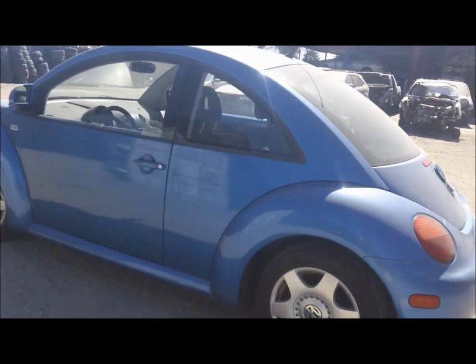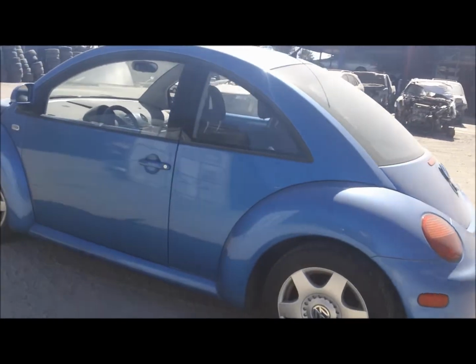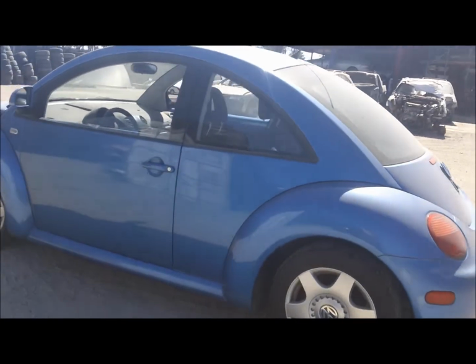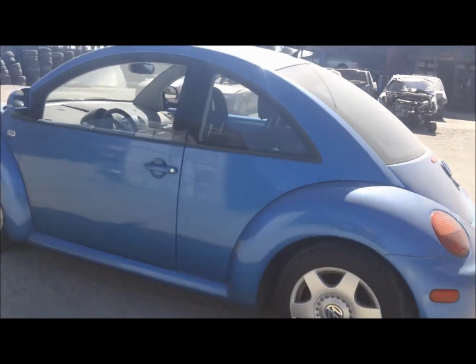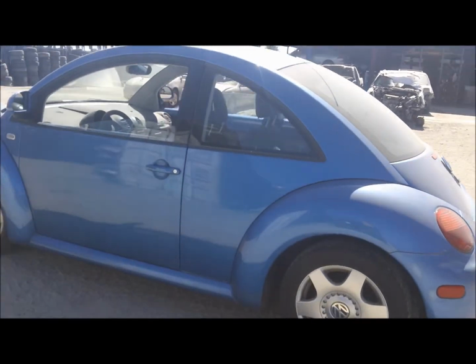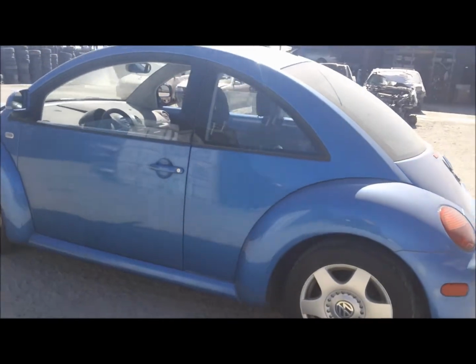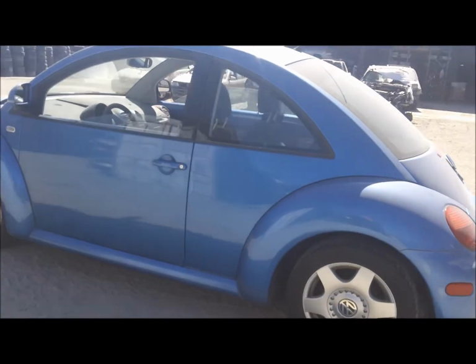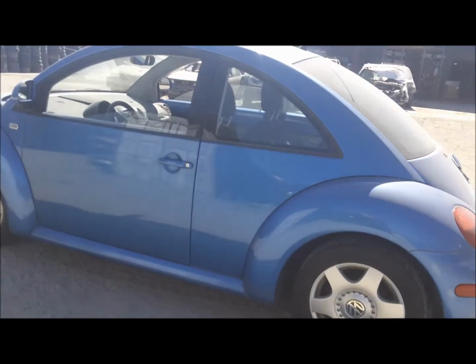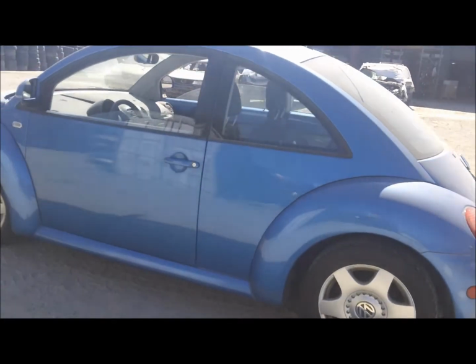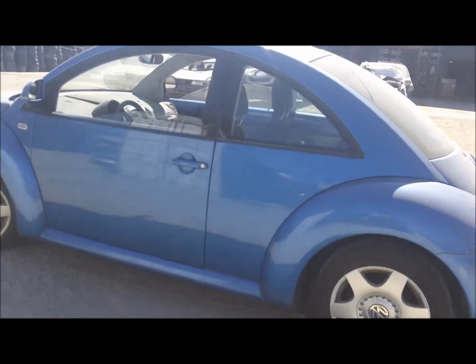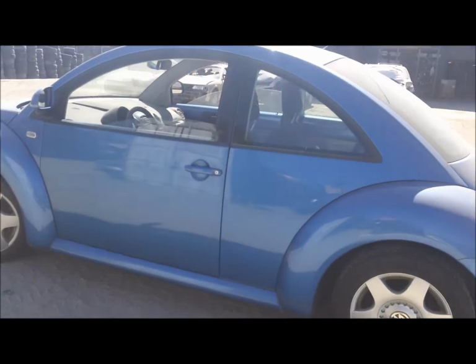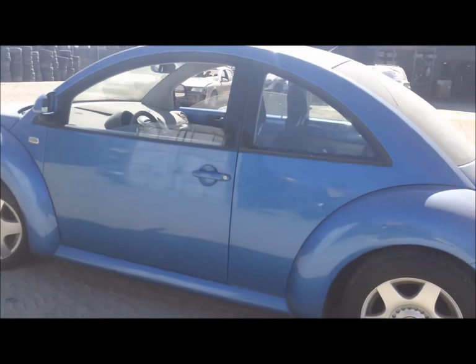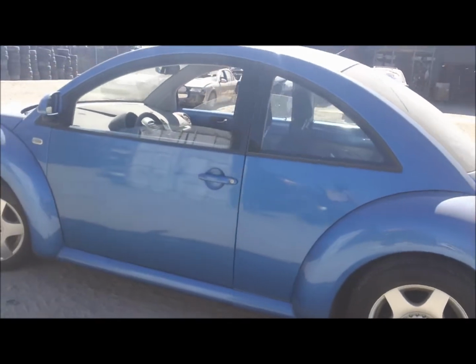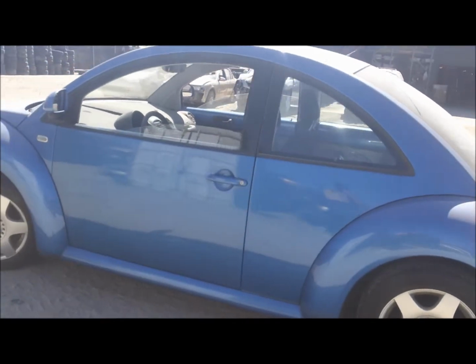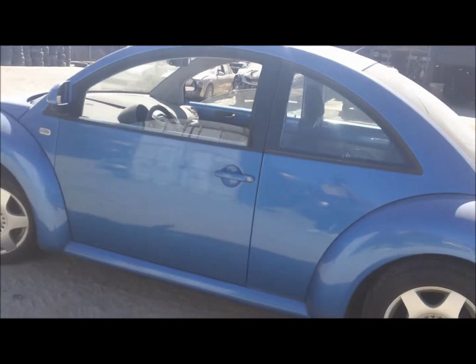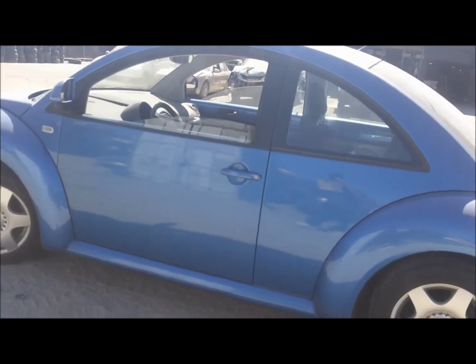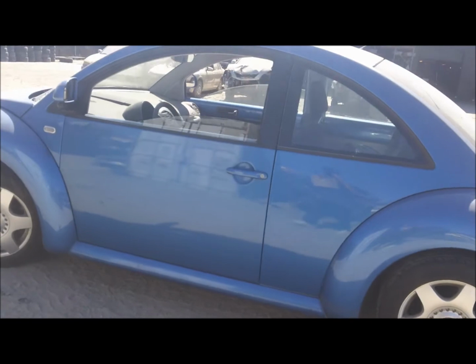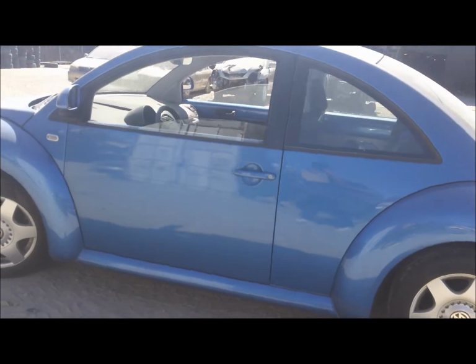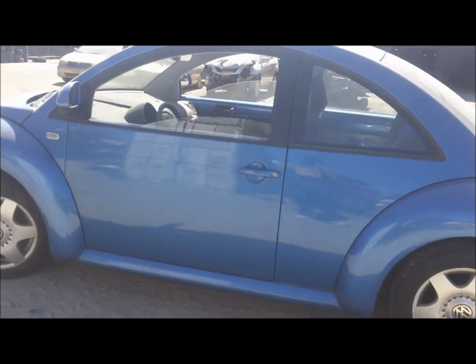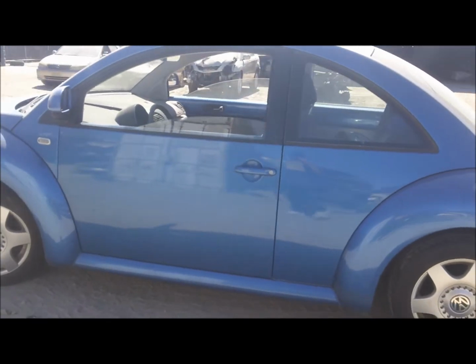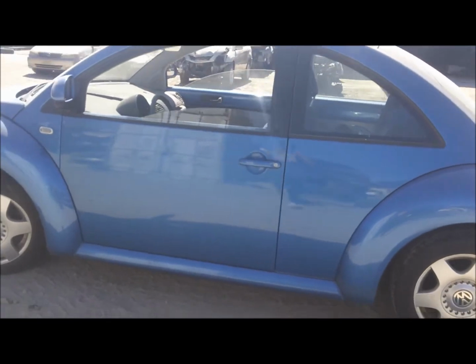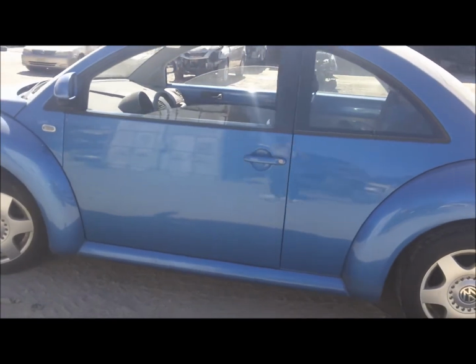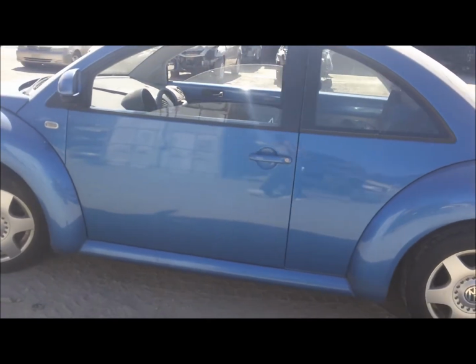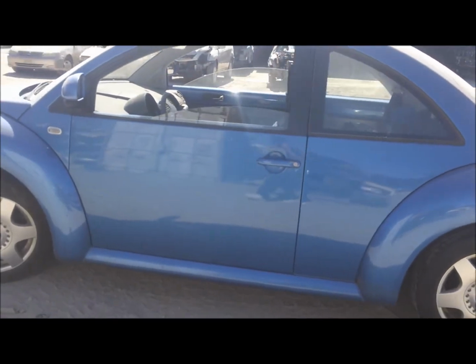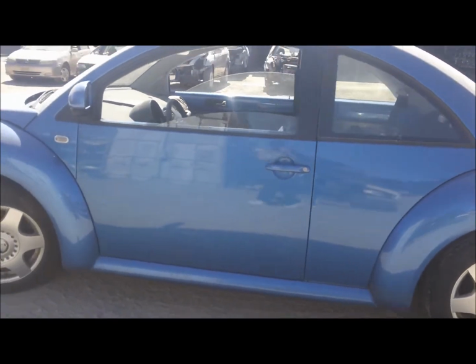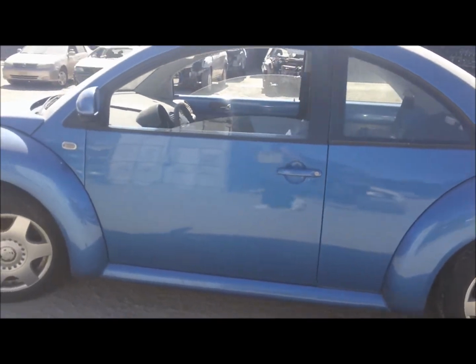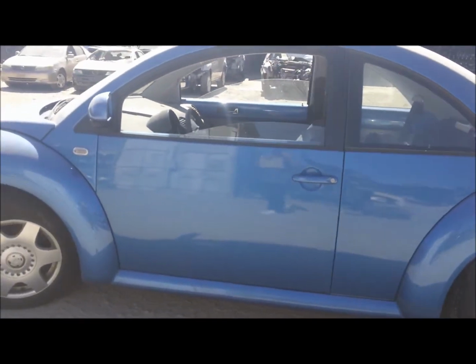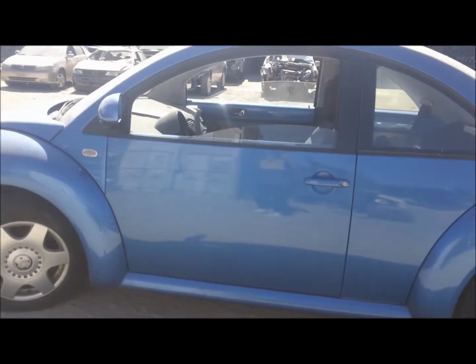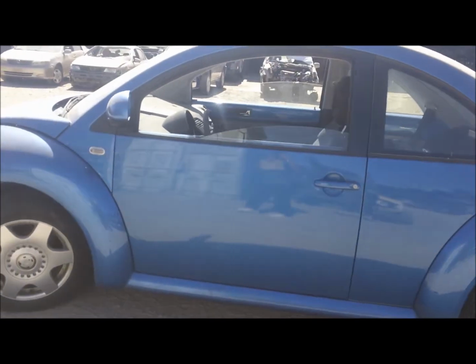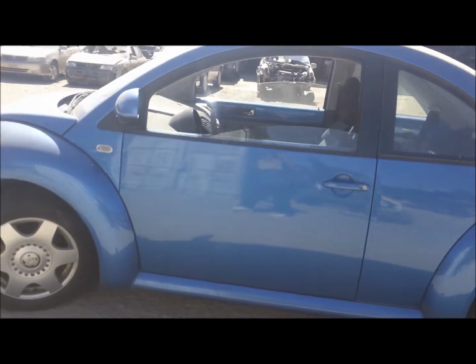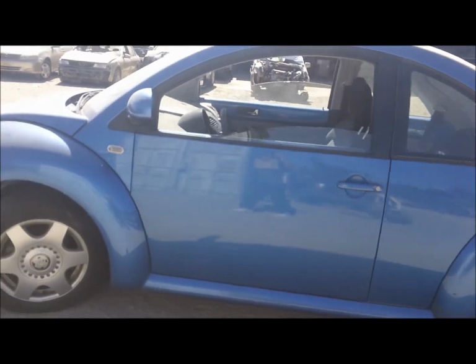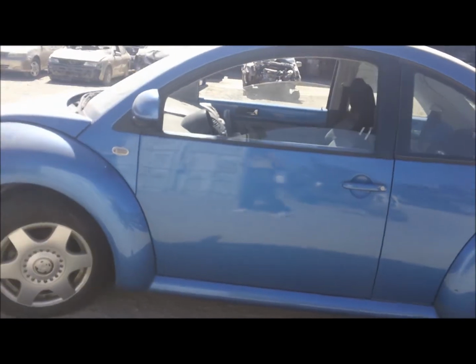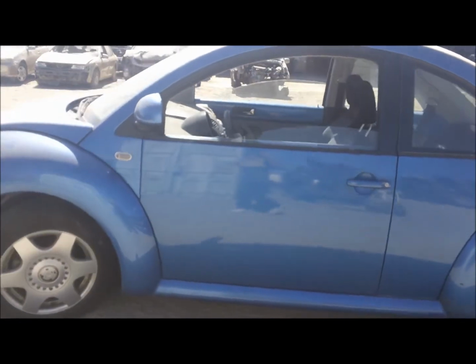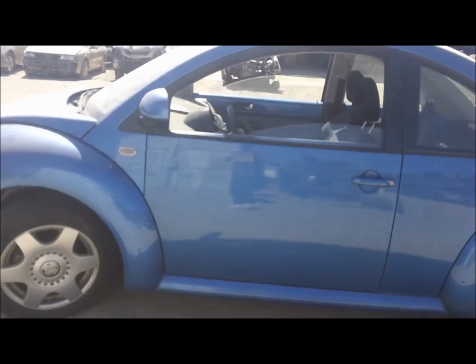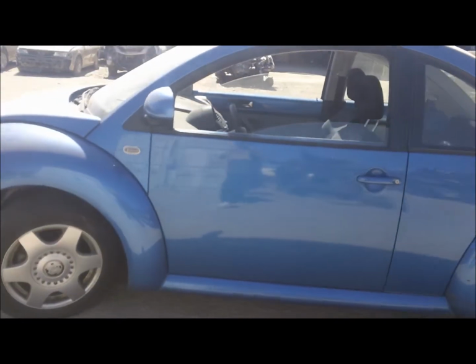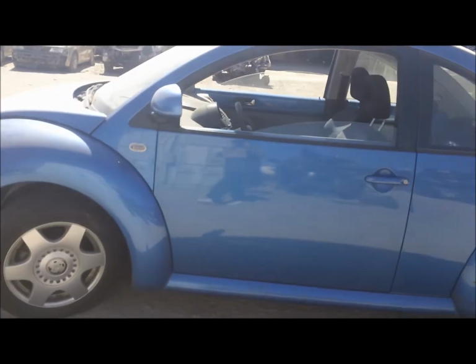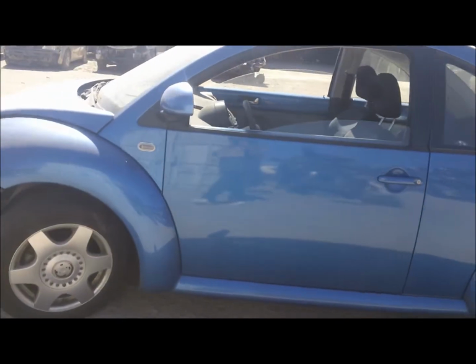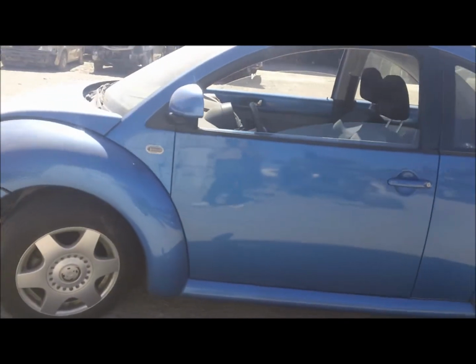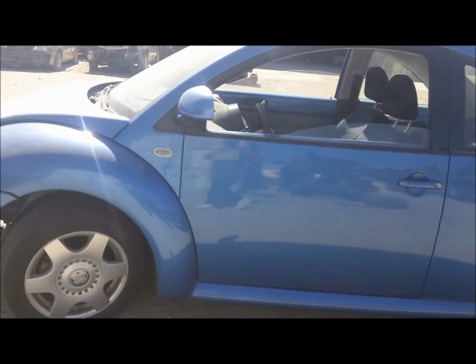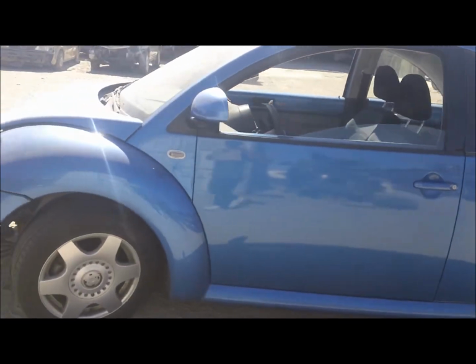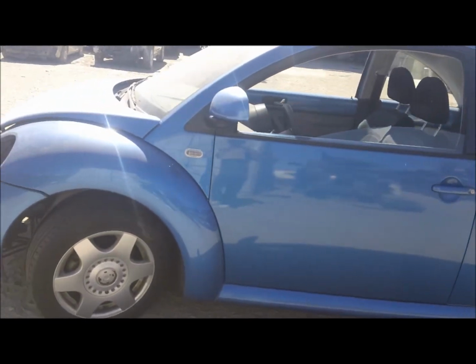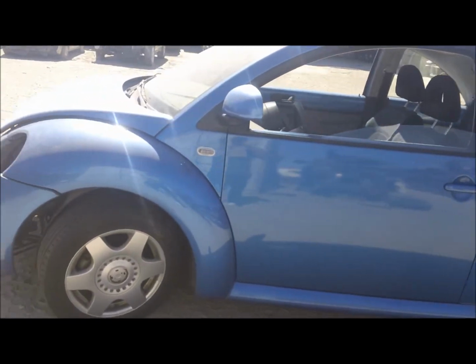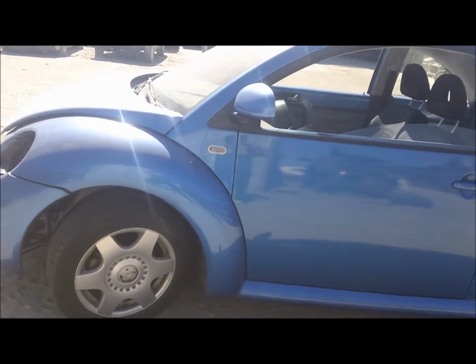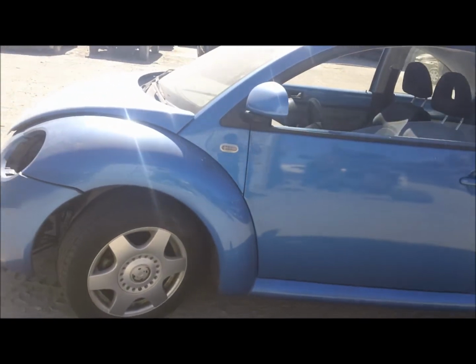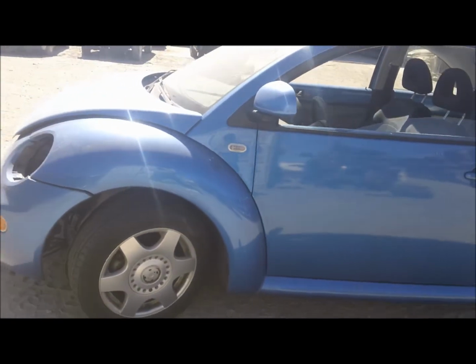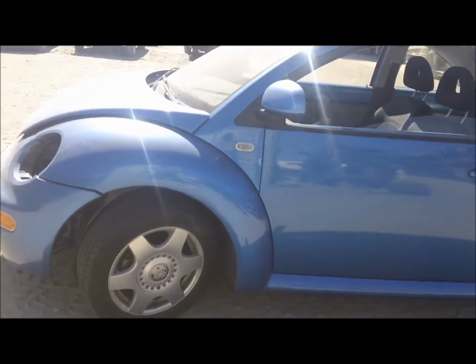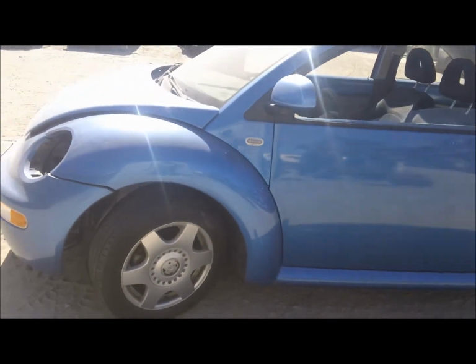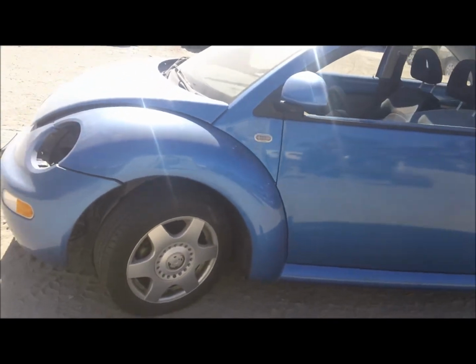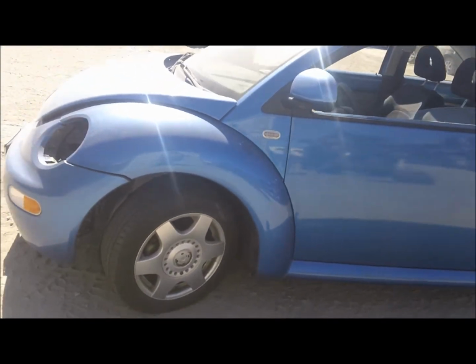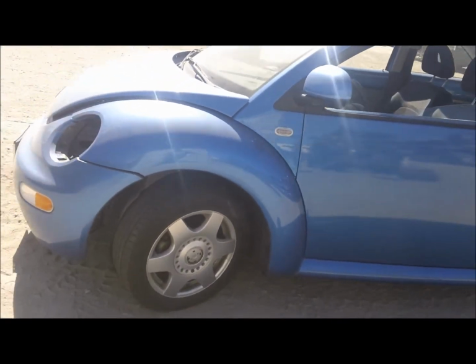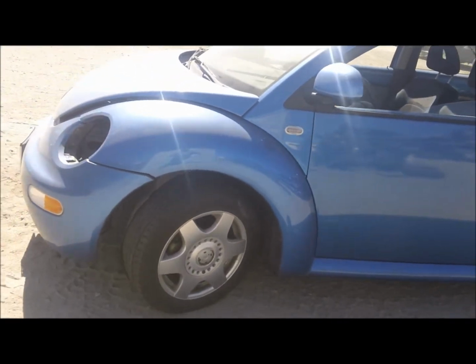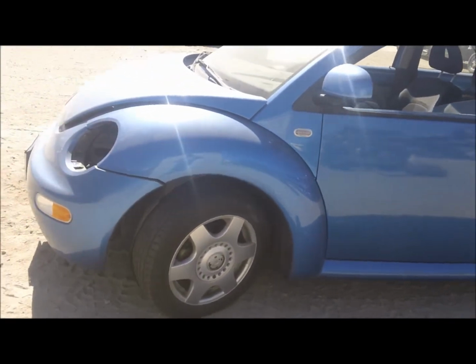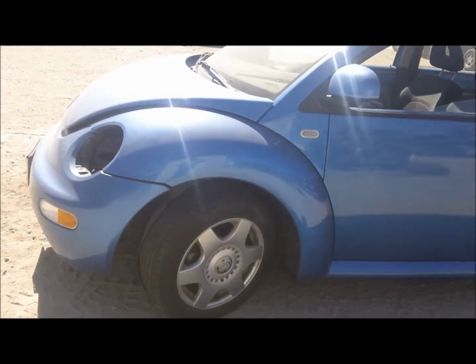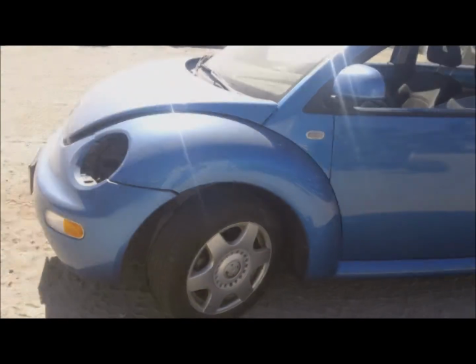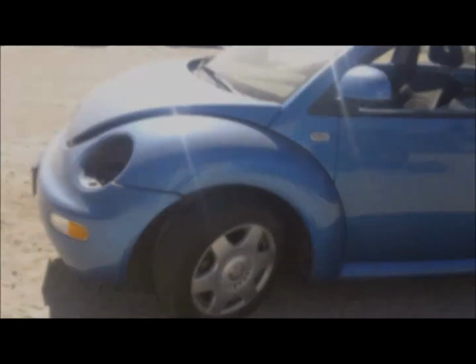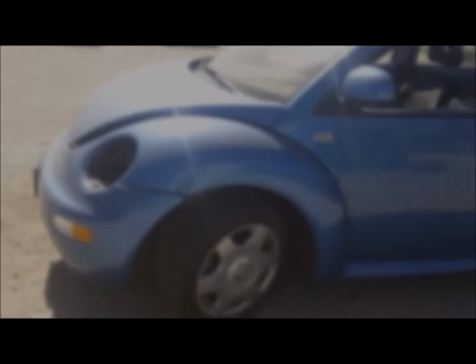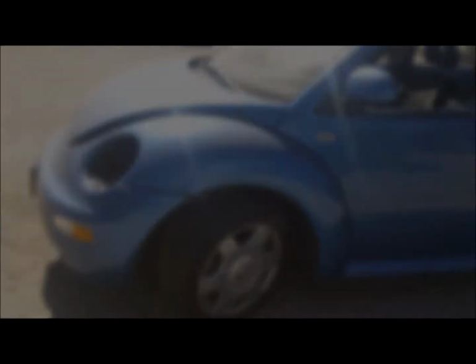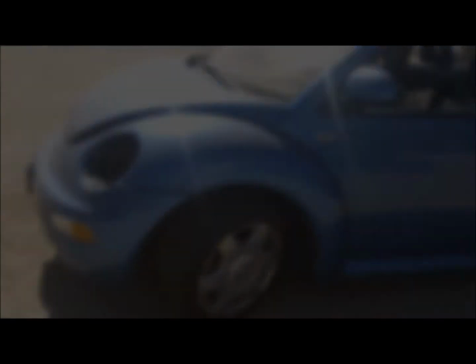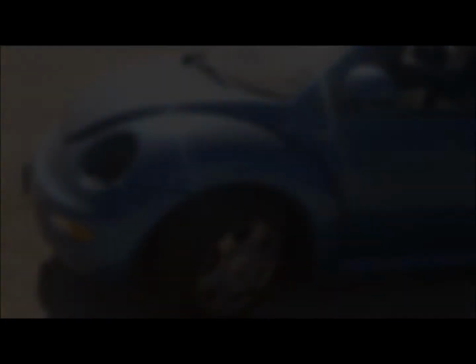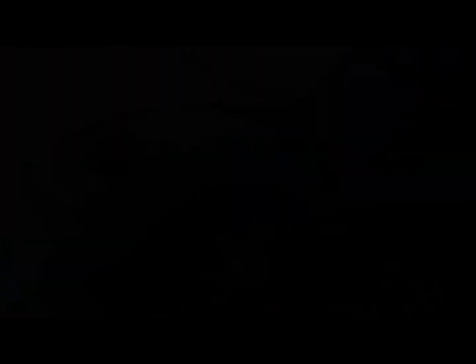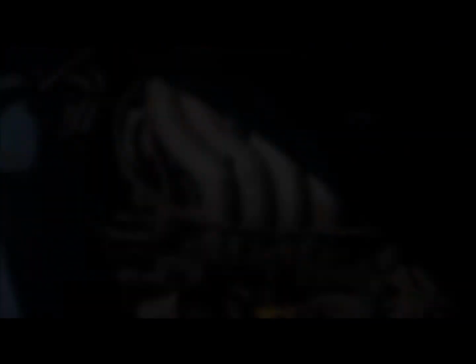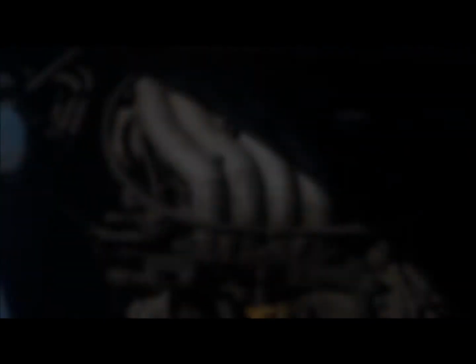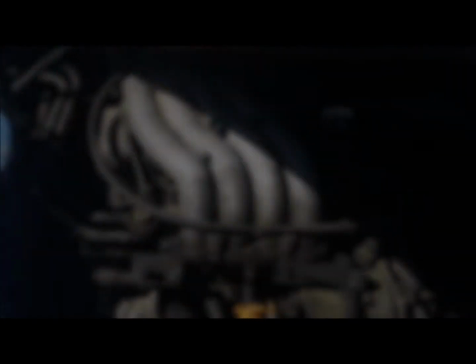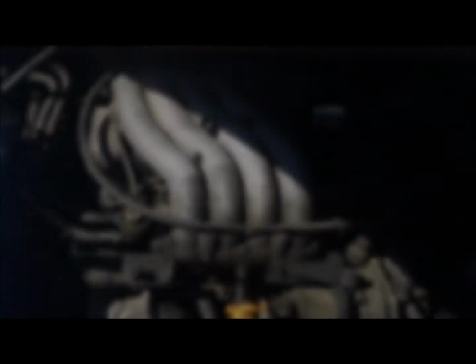The door on the driver's side looks okay, and the fender looks decent over here.